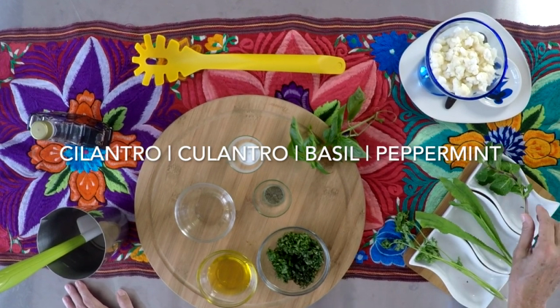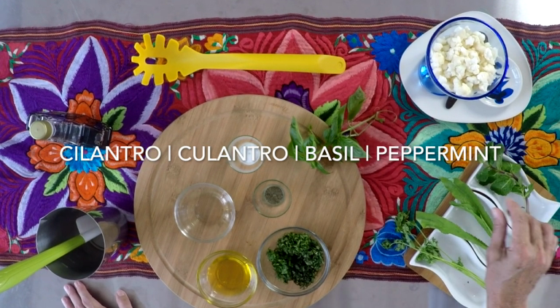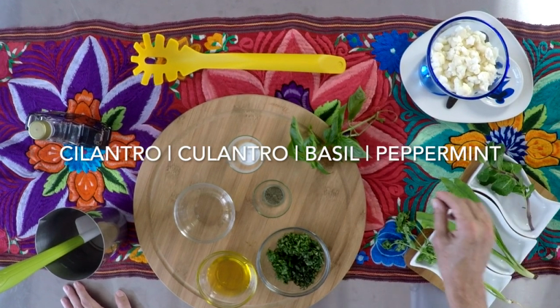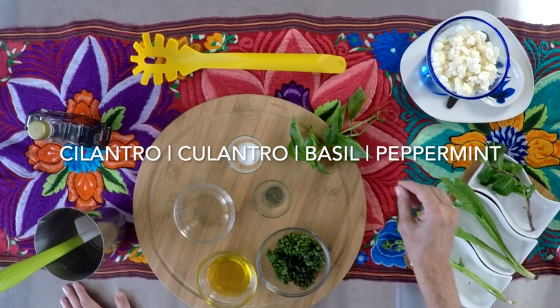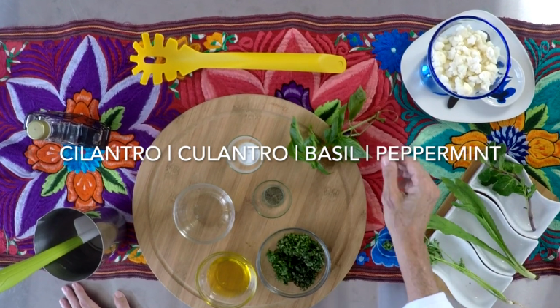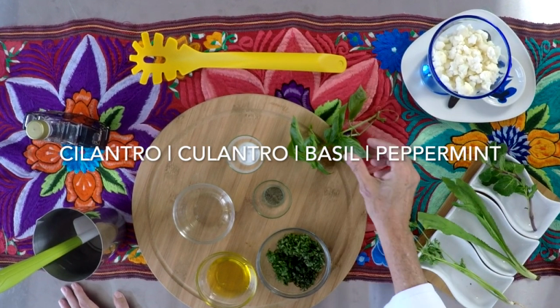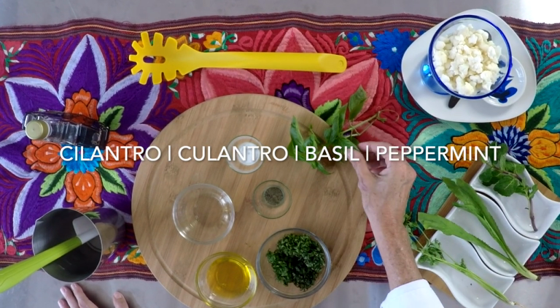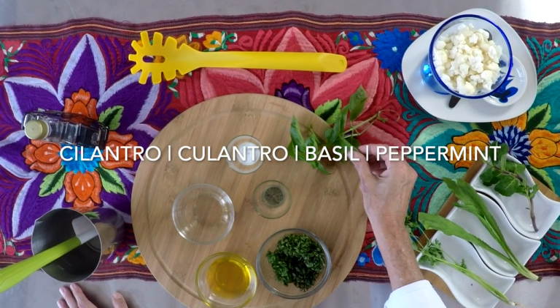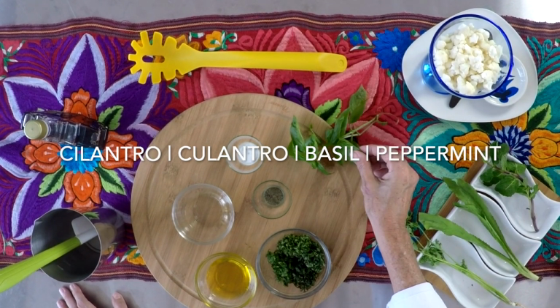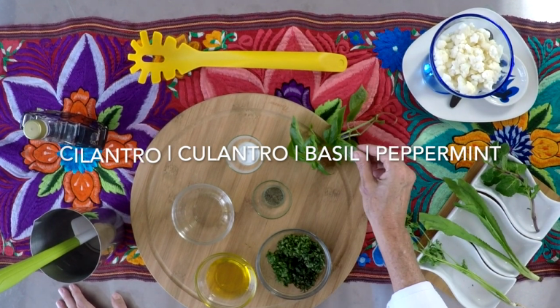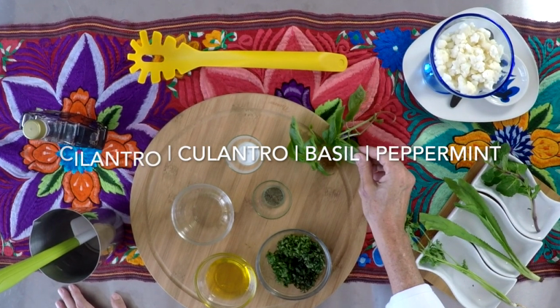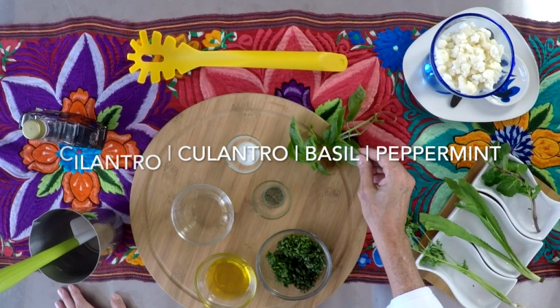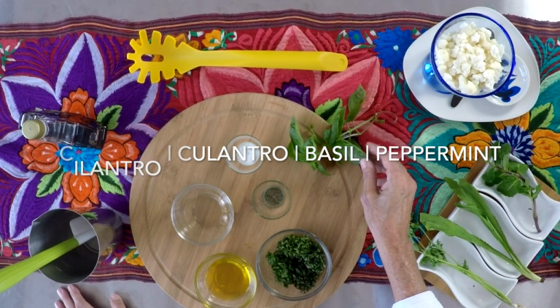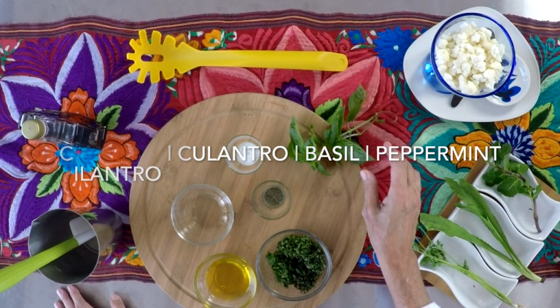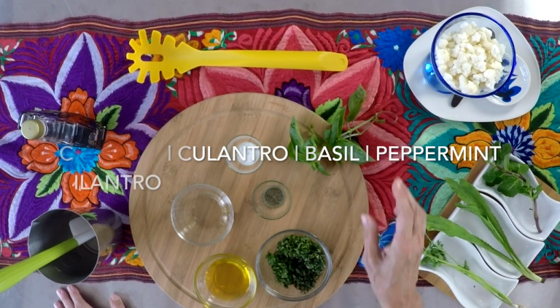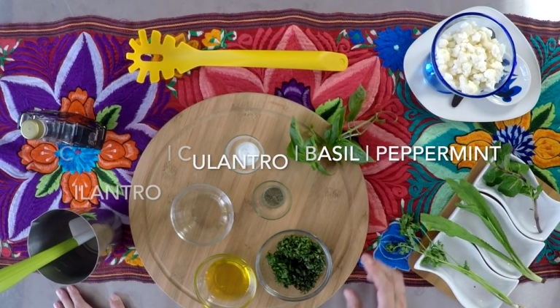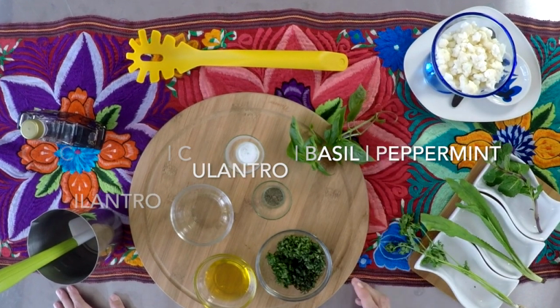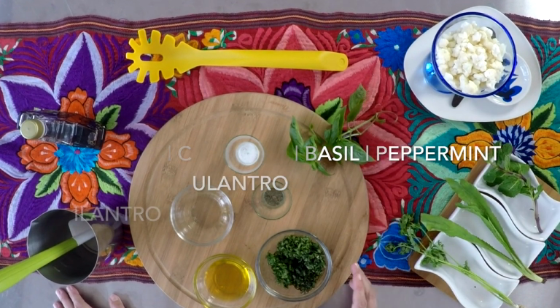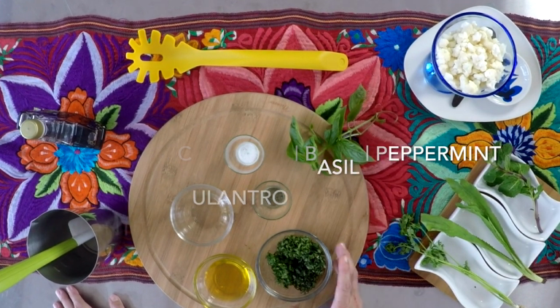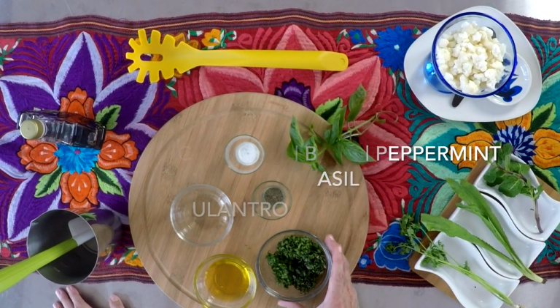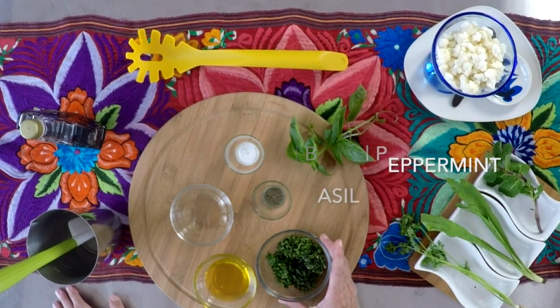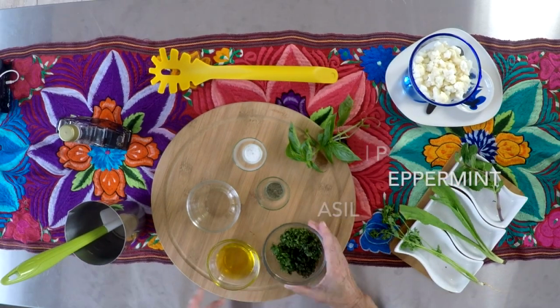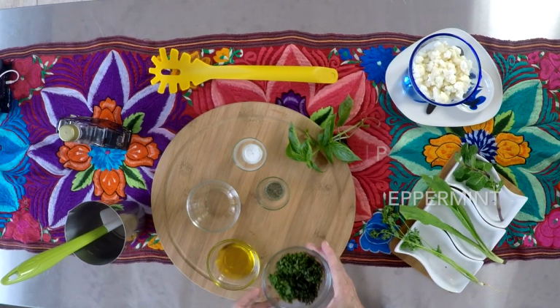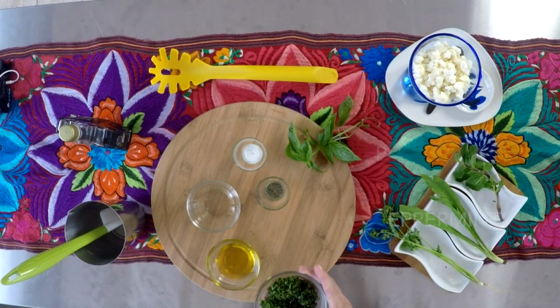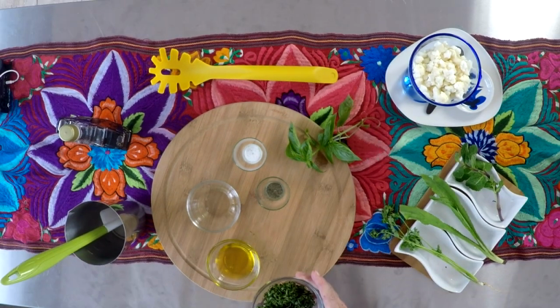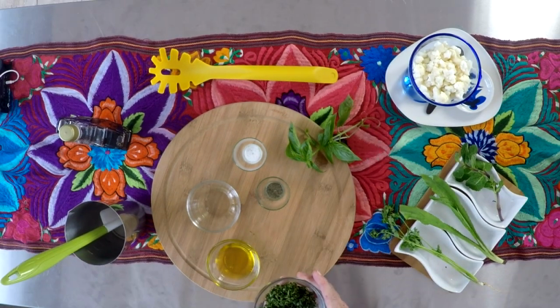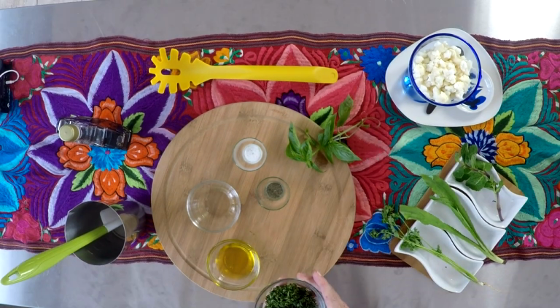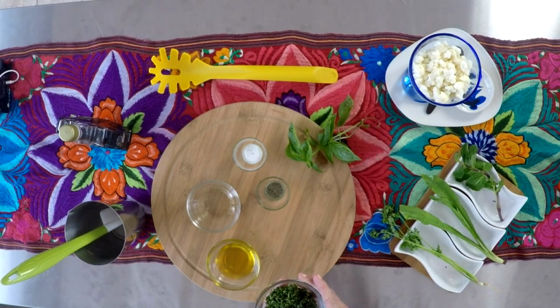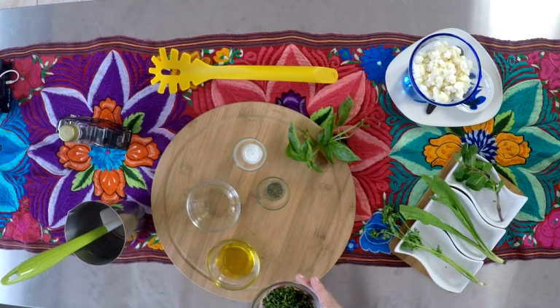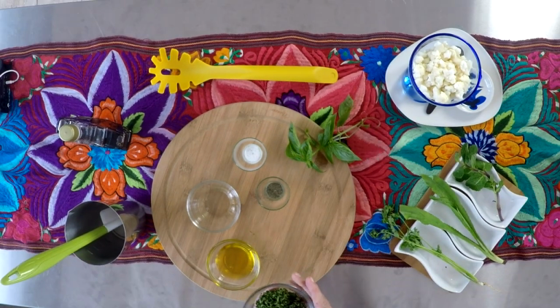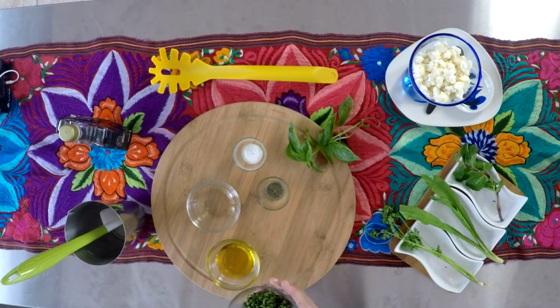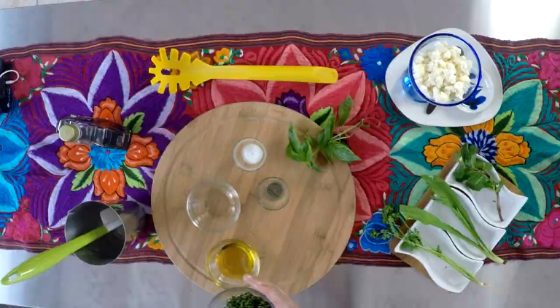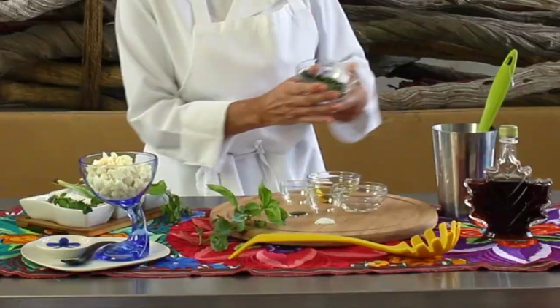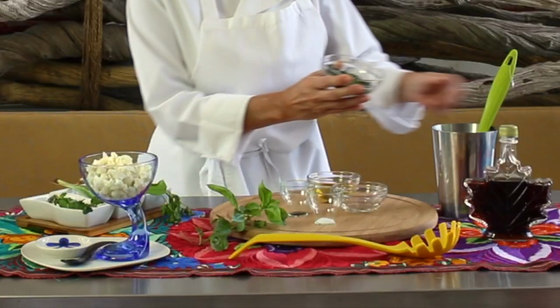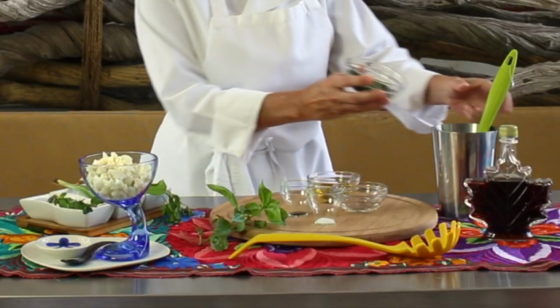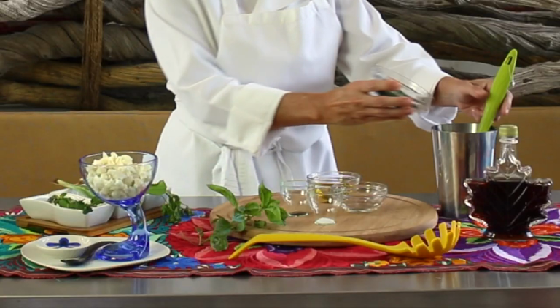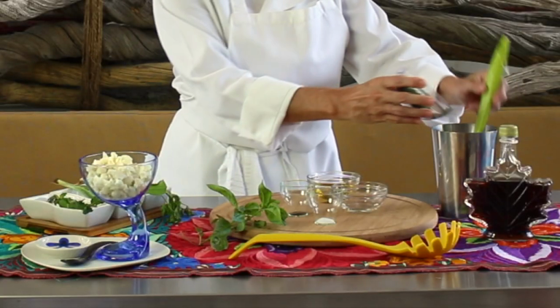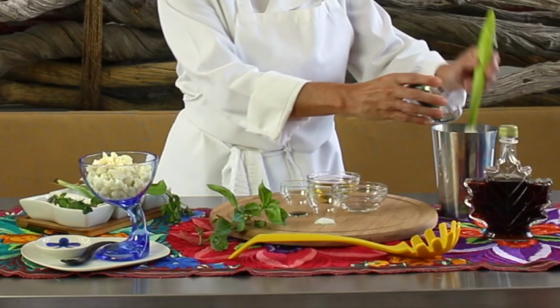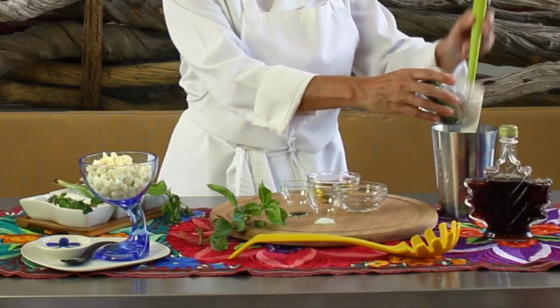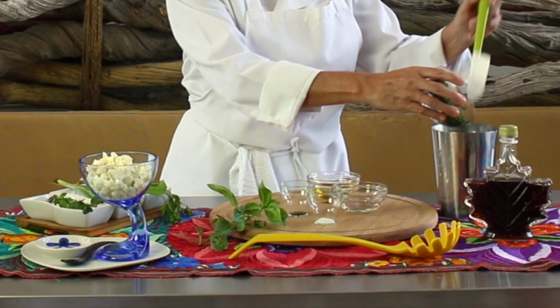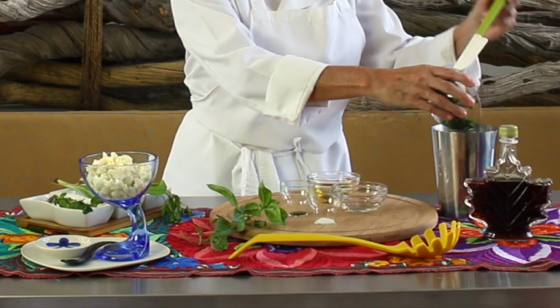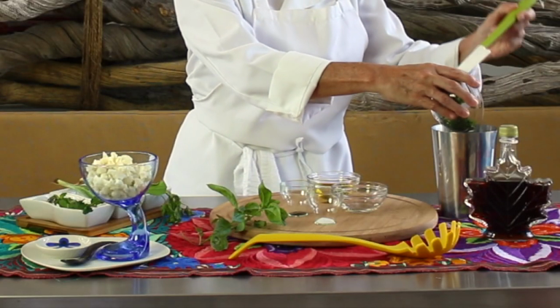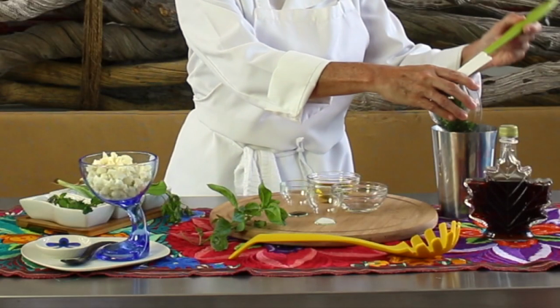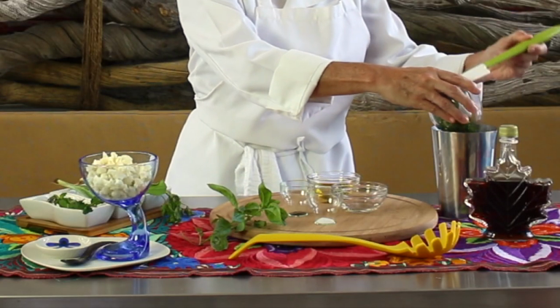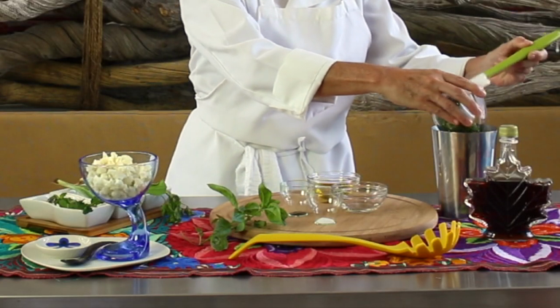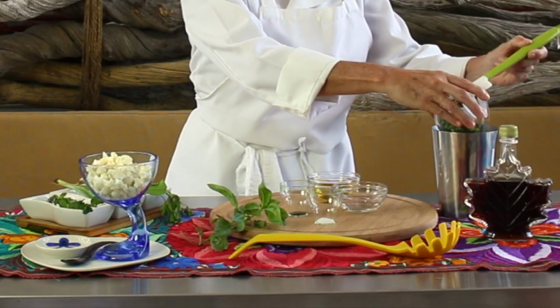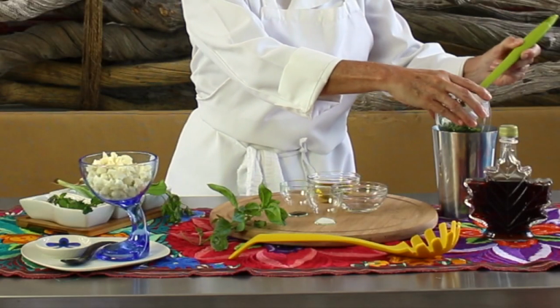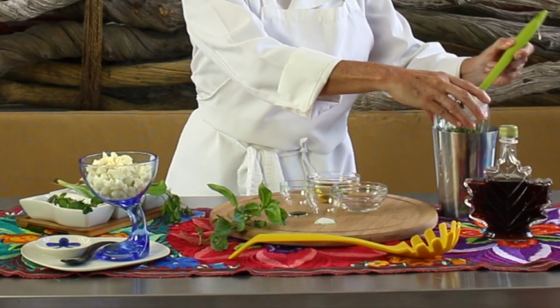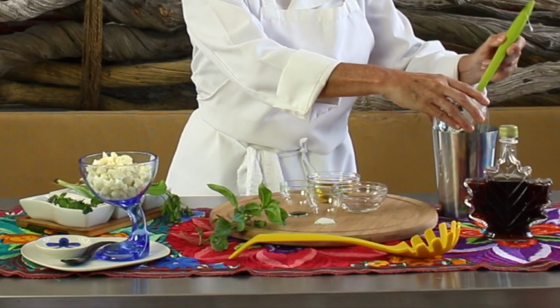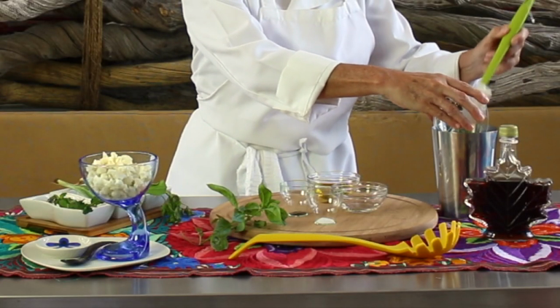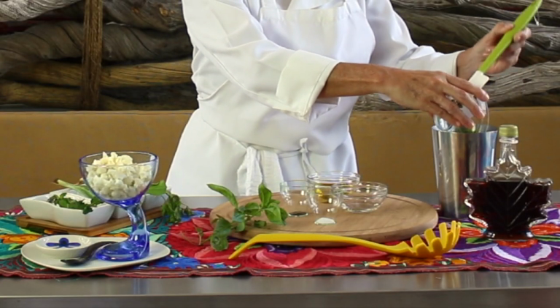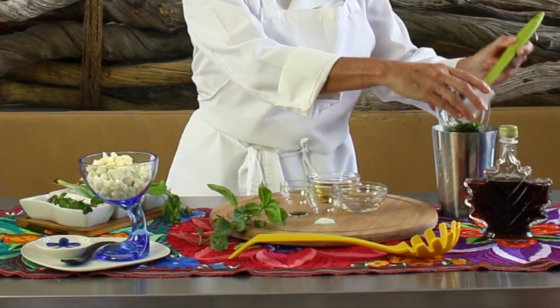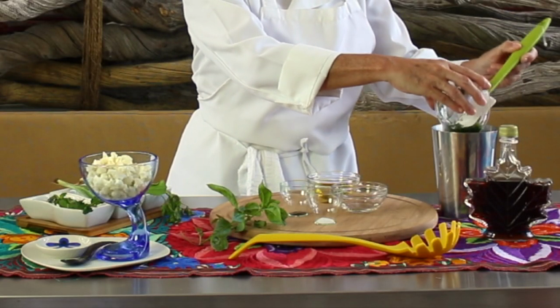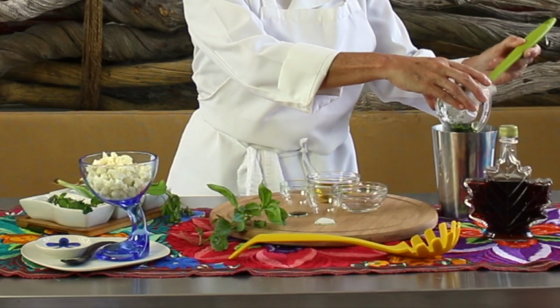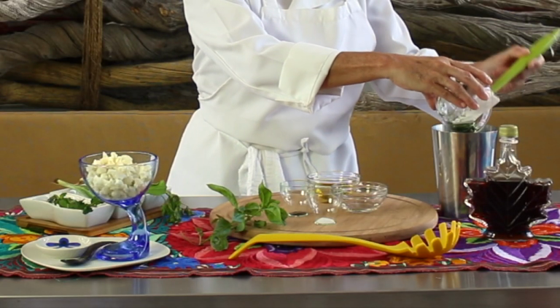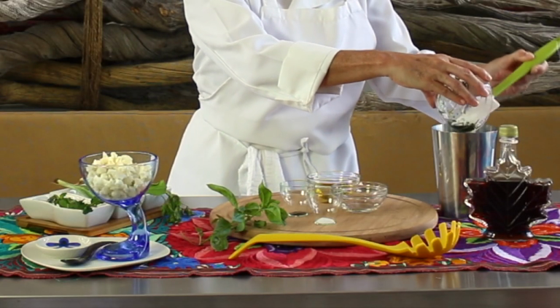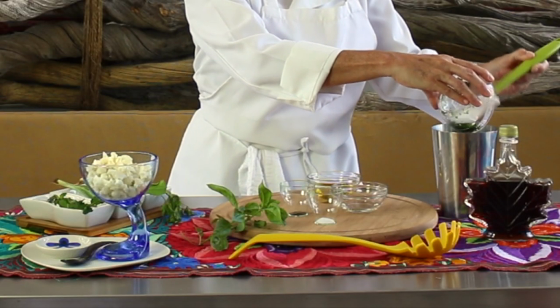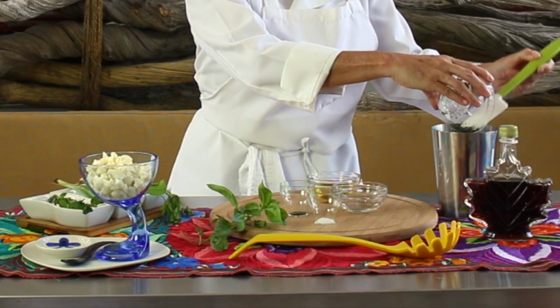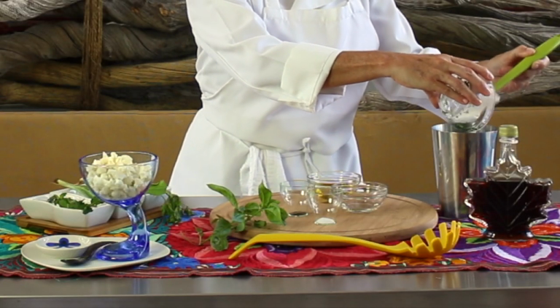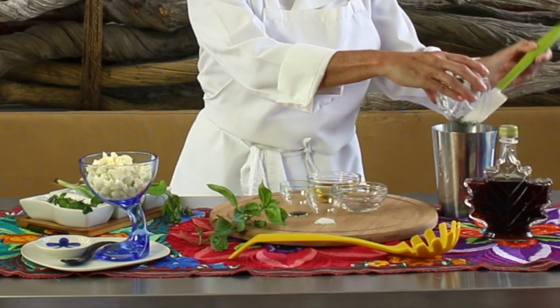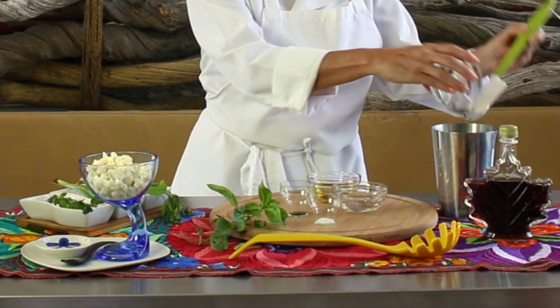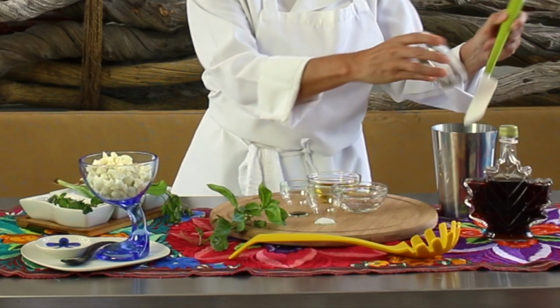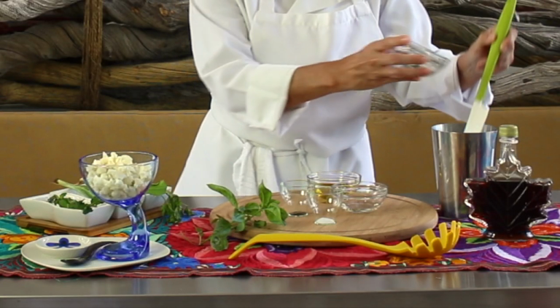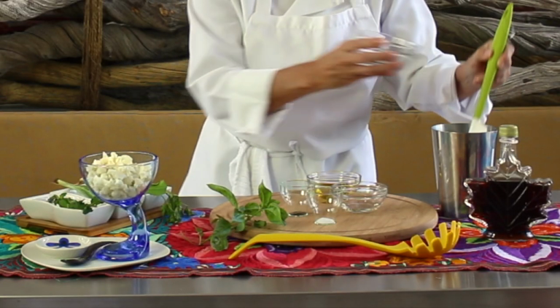We're gonna add four herbs: cilantro, culantro or razor leaf cilantro, basil and peppermint.